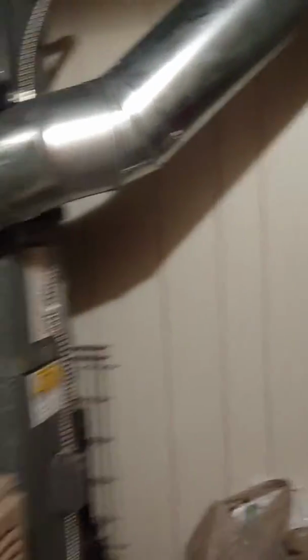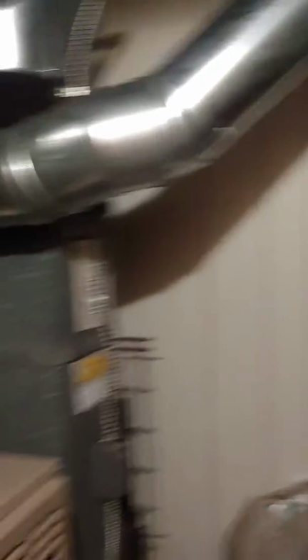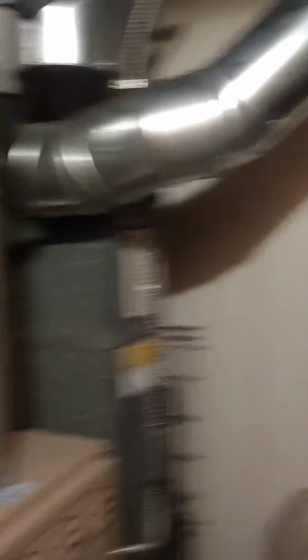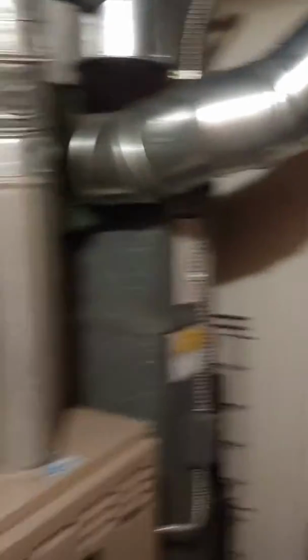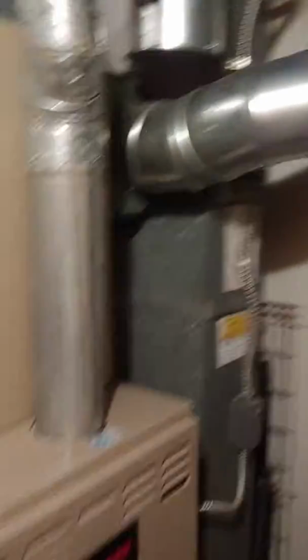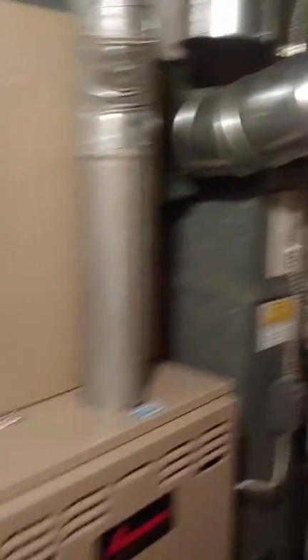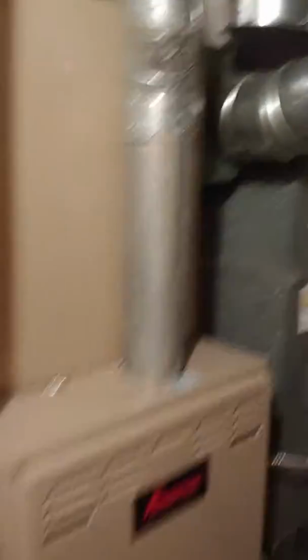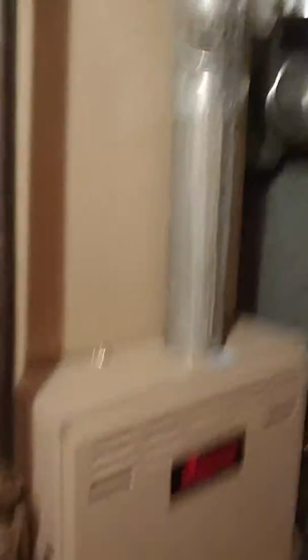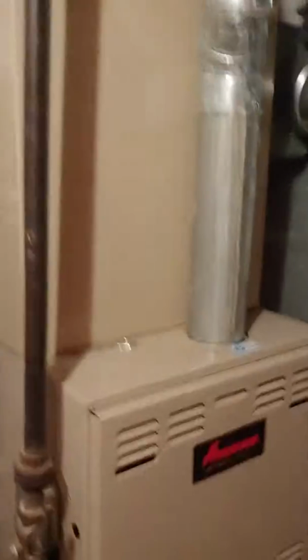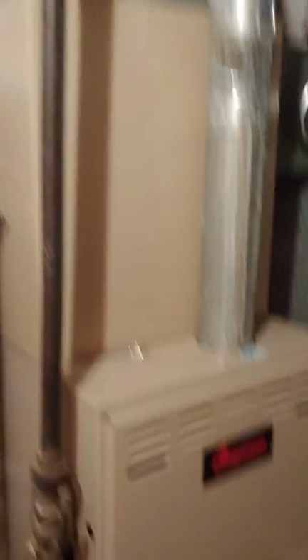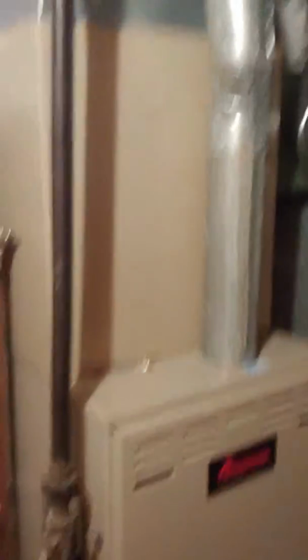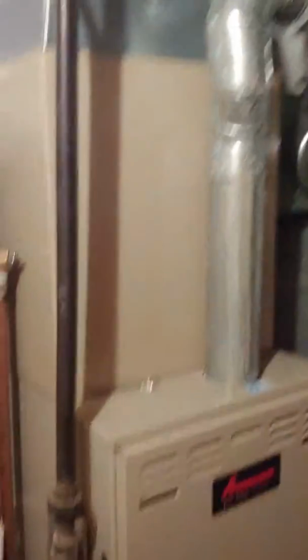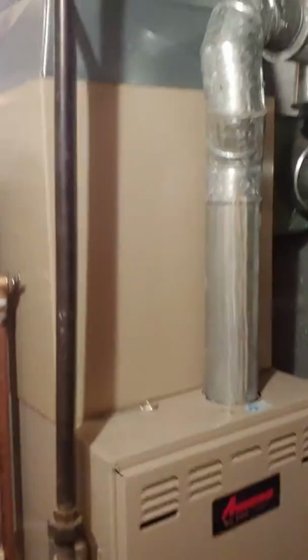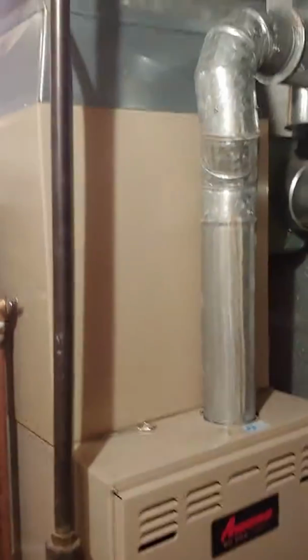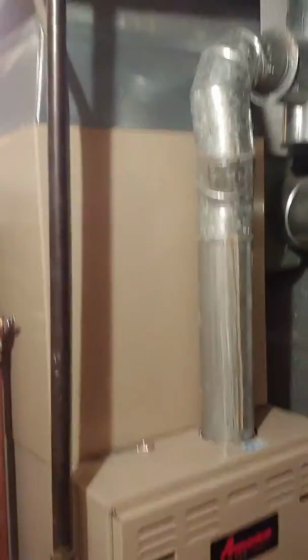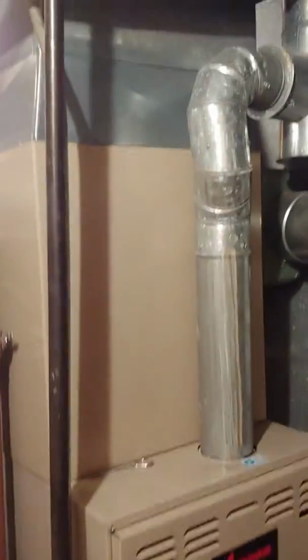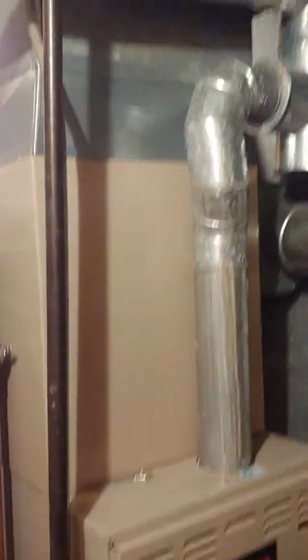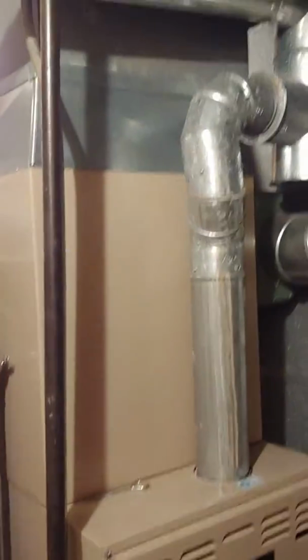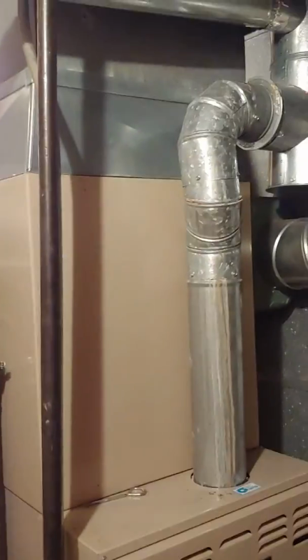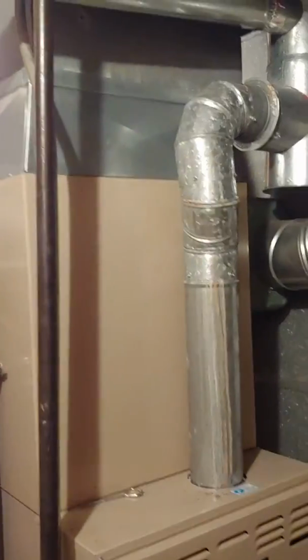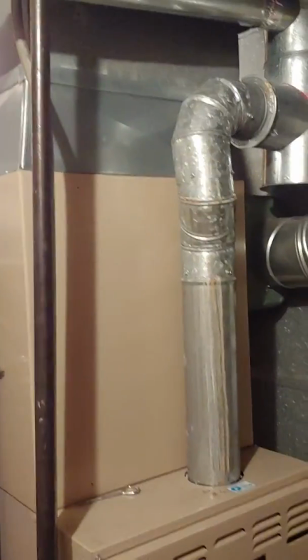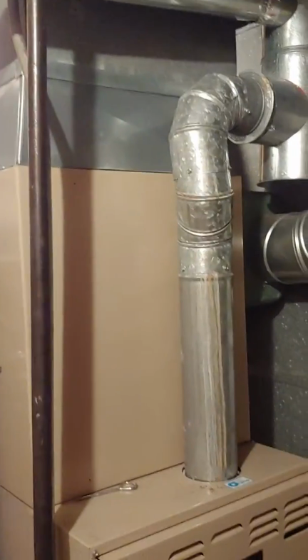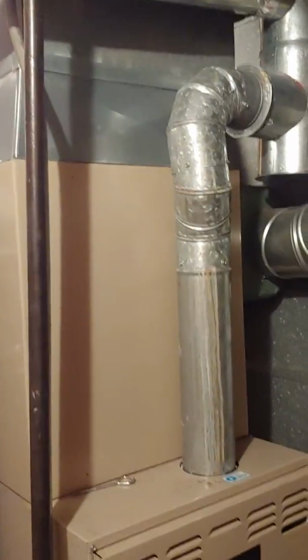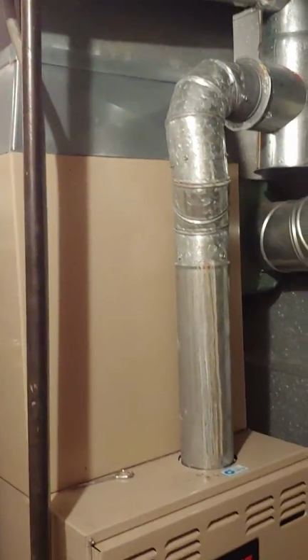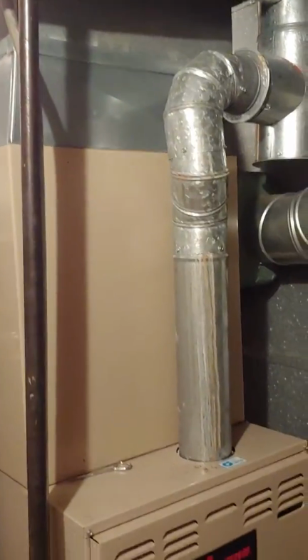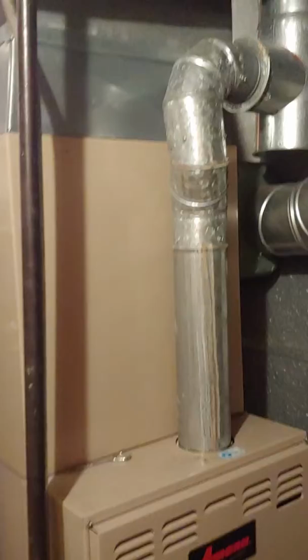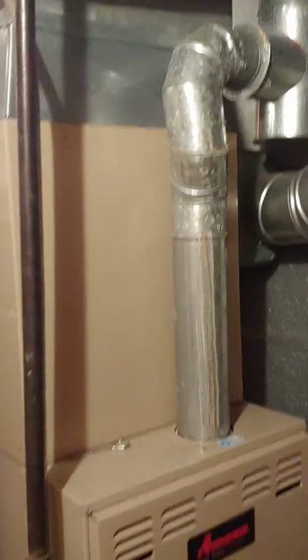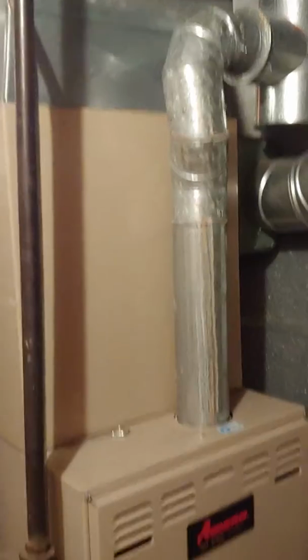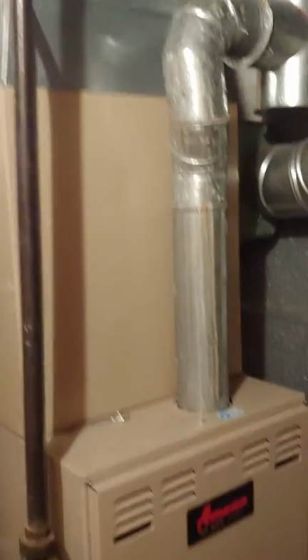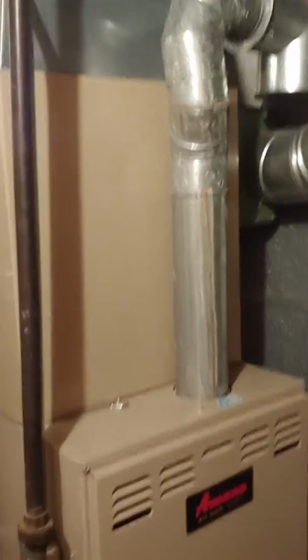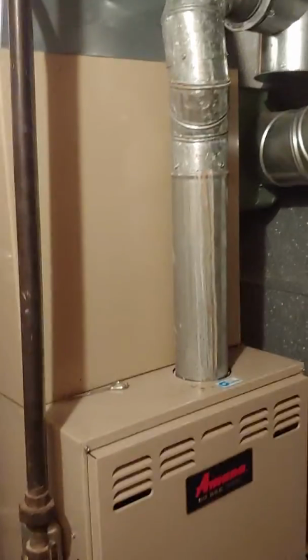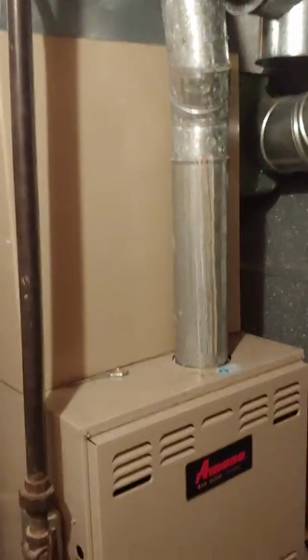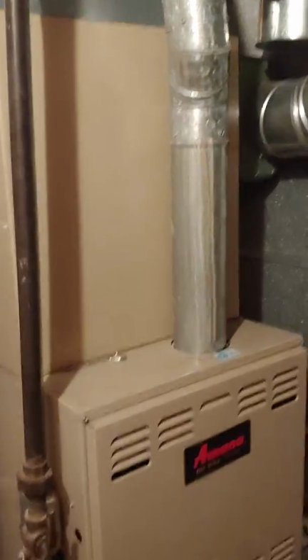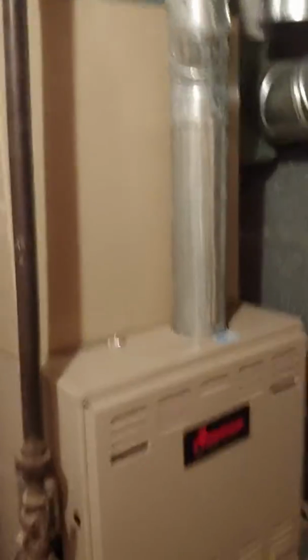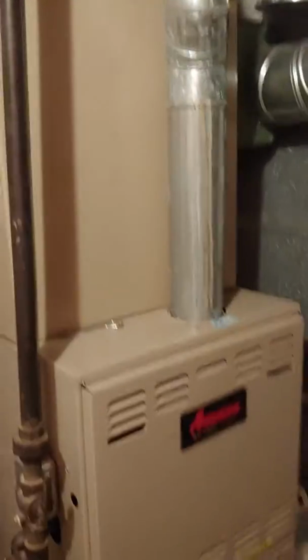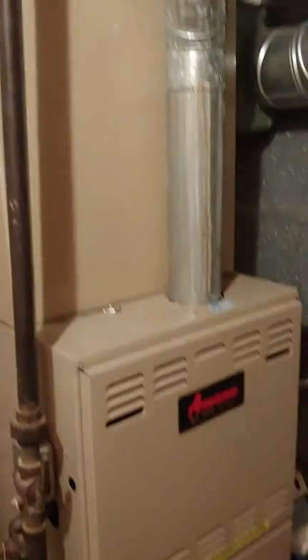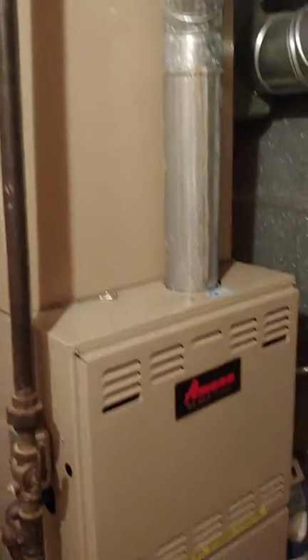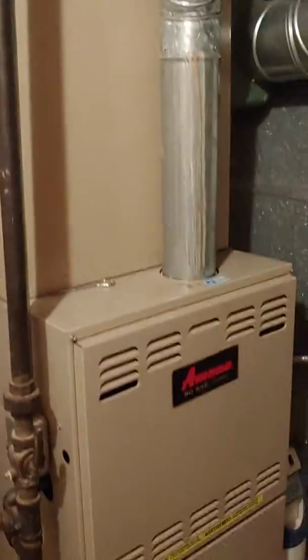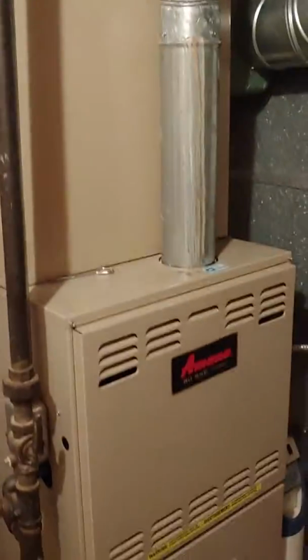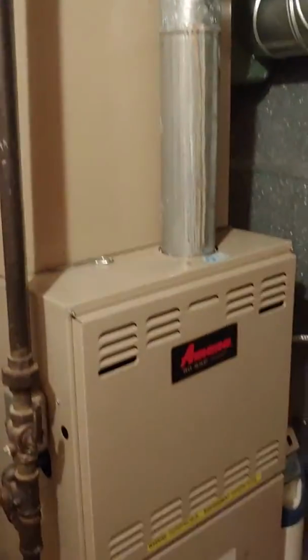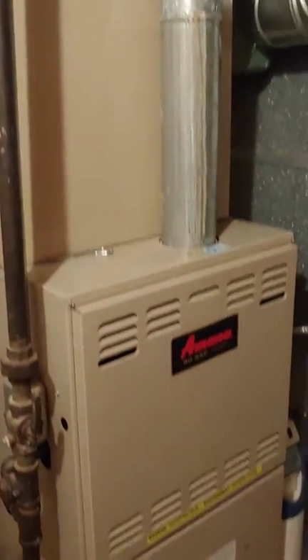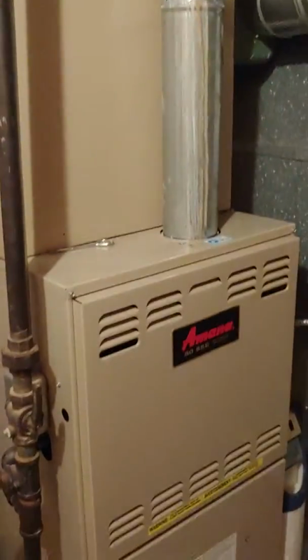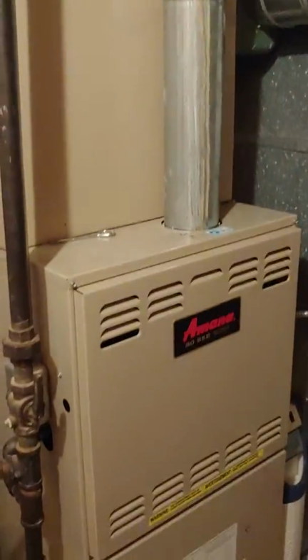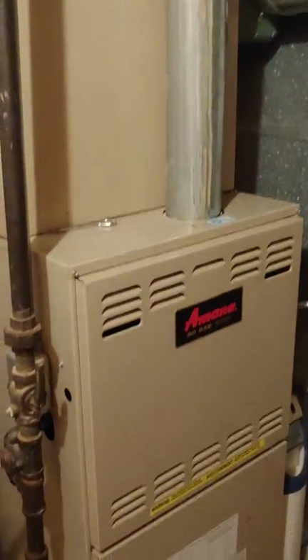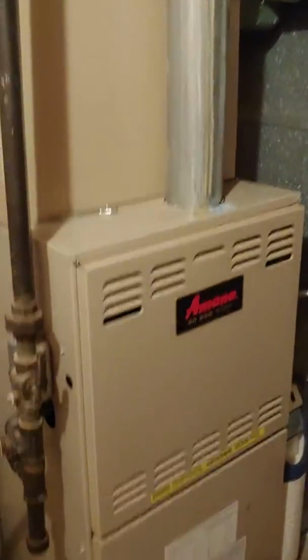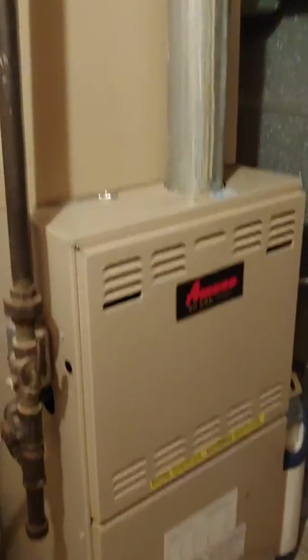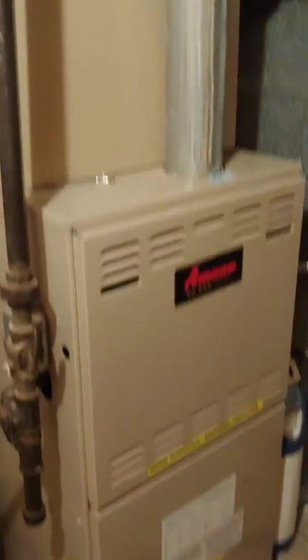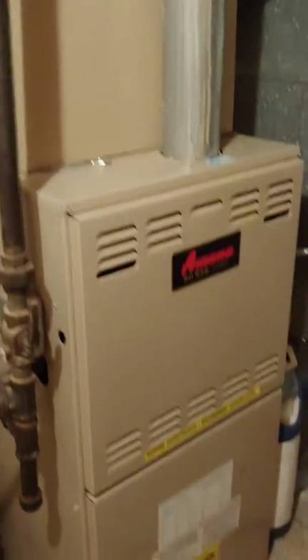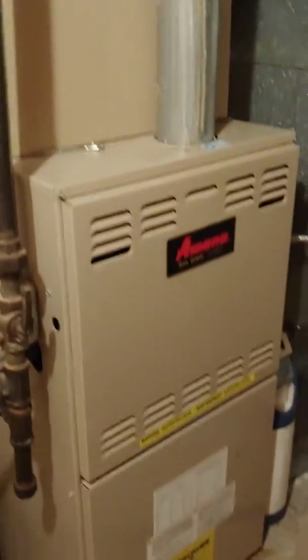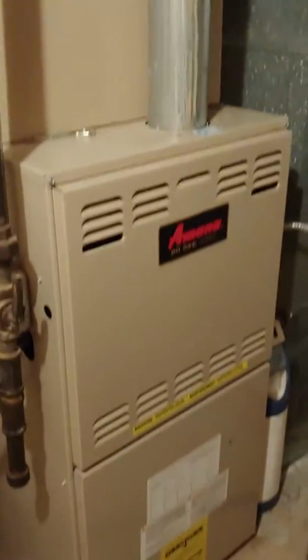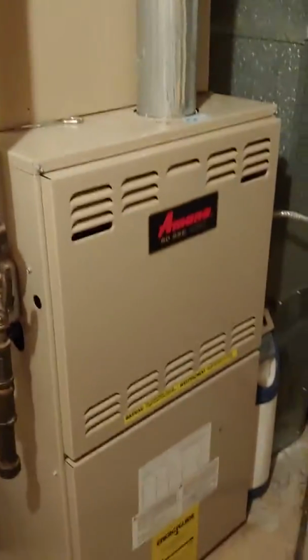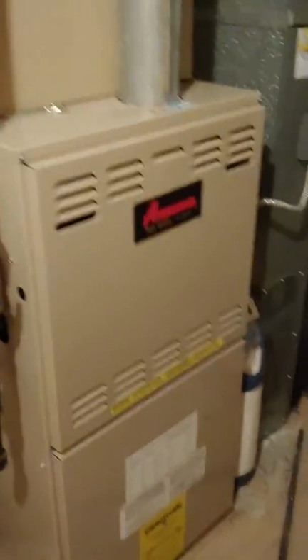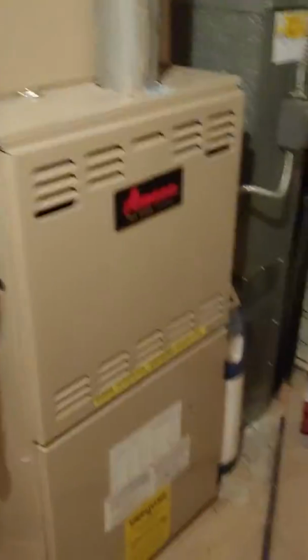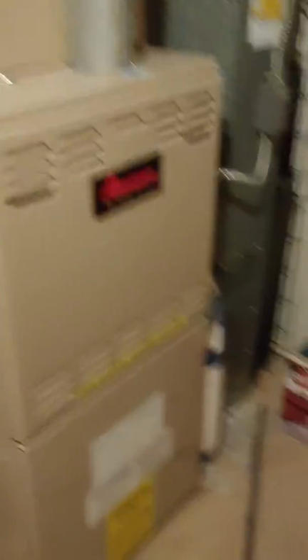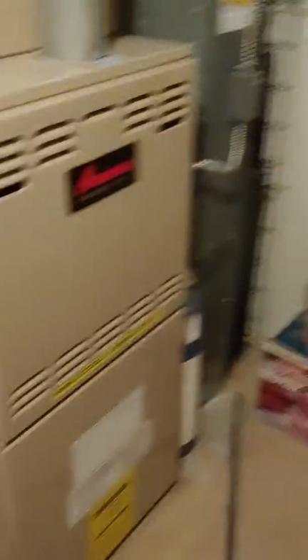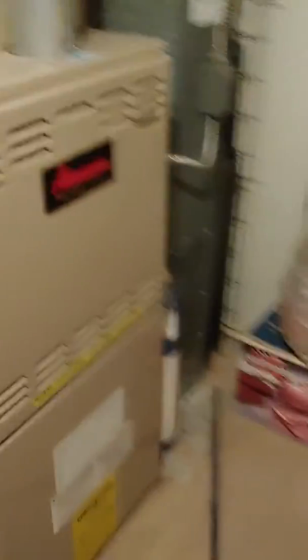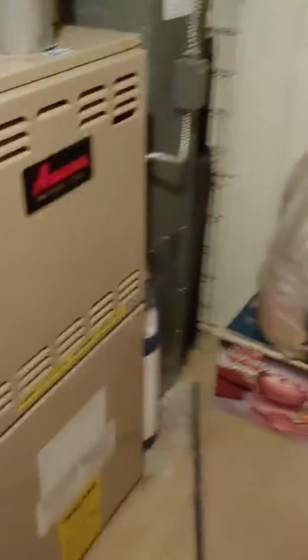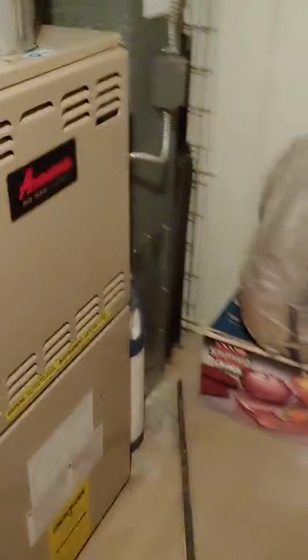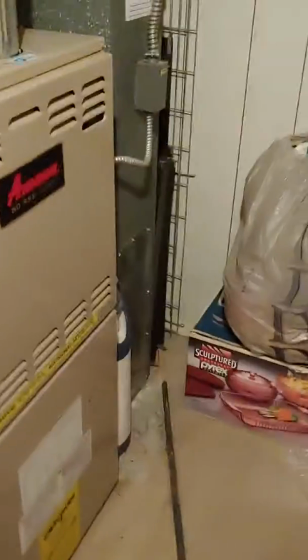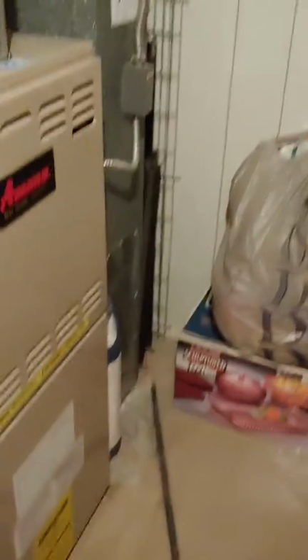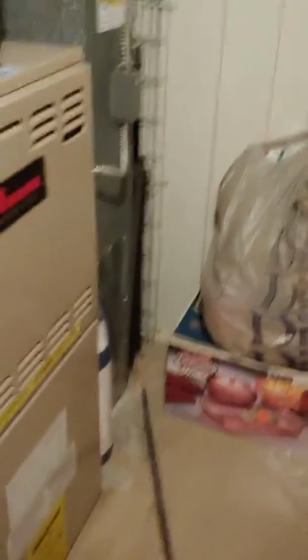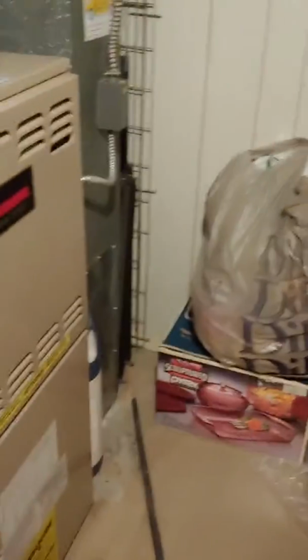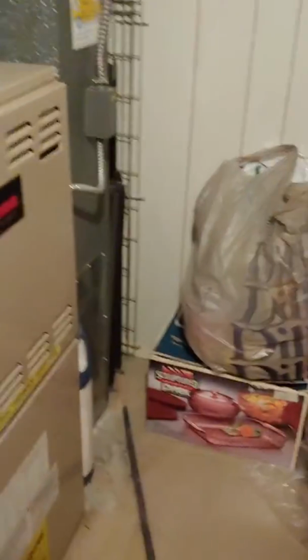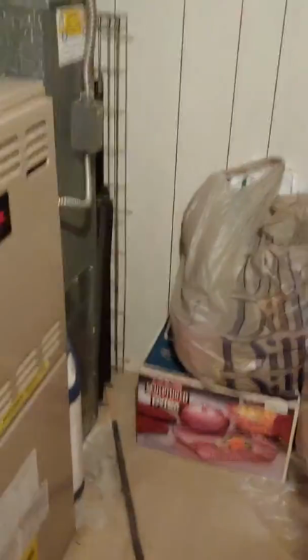Sorry about the tightness of this video. It's not a walkout basement either, so there's kind of a narrow walkway to get in and out.